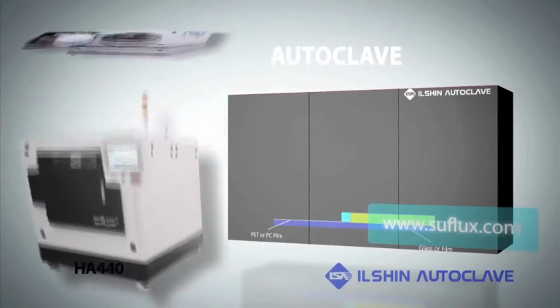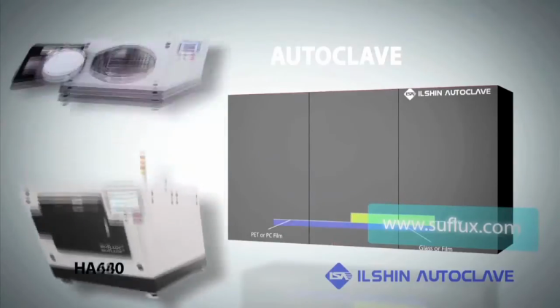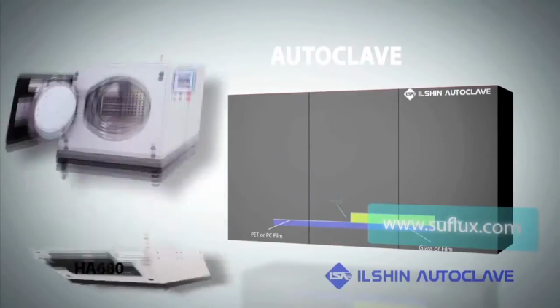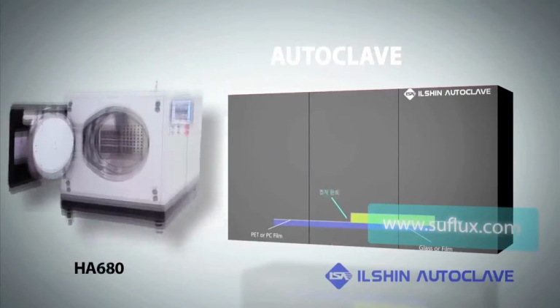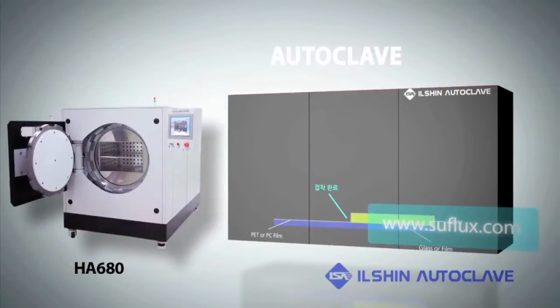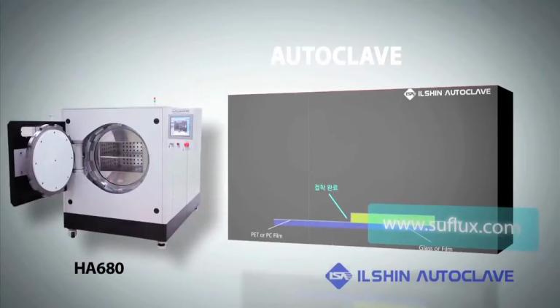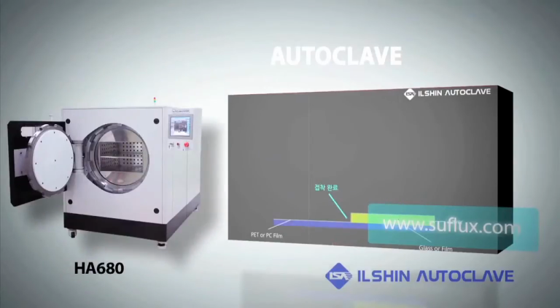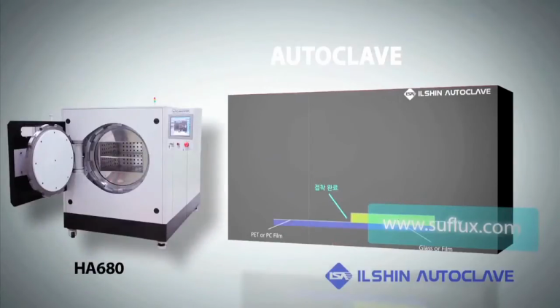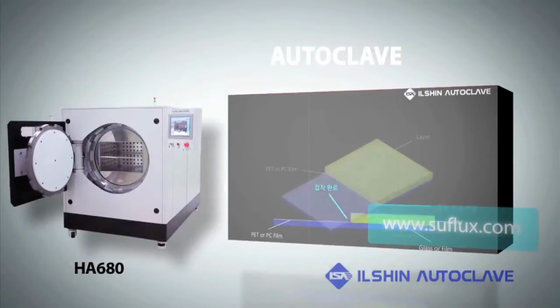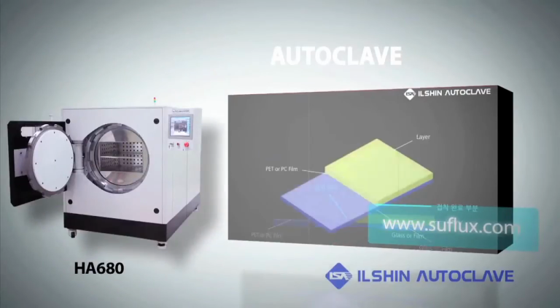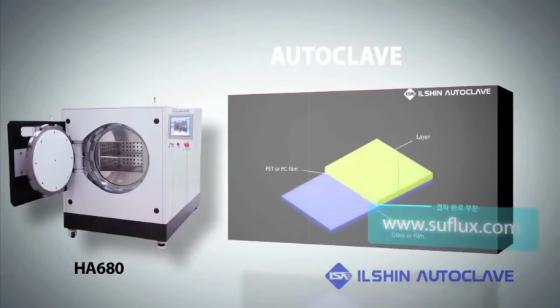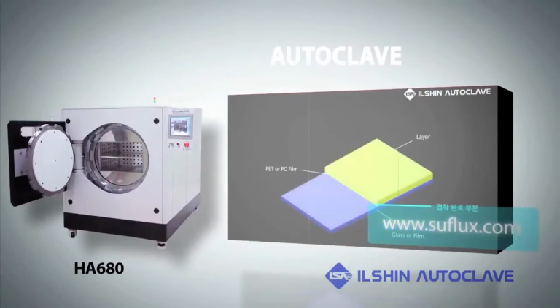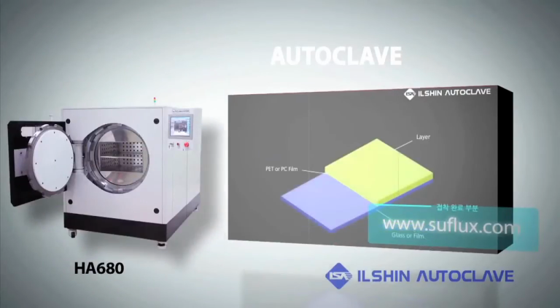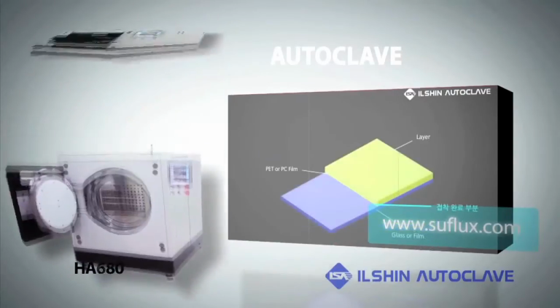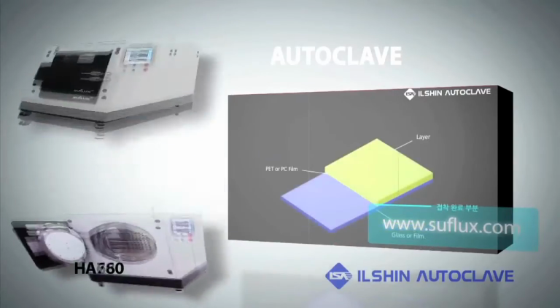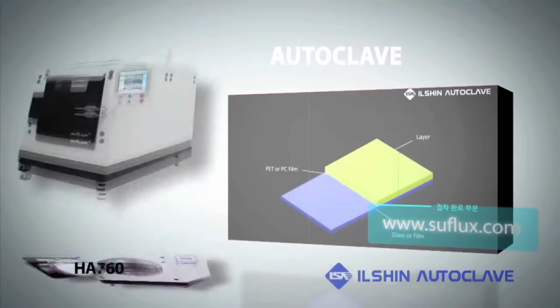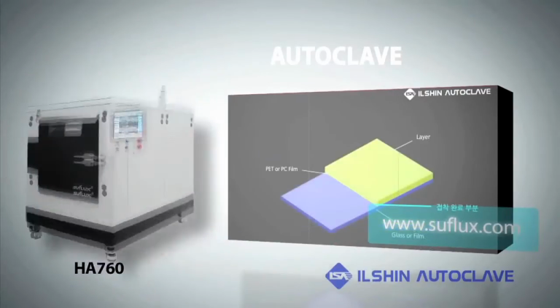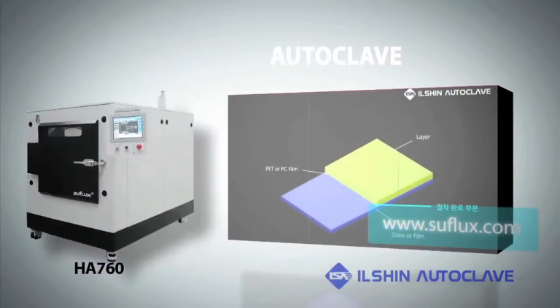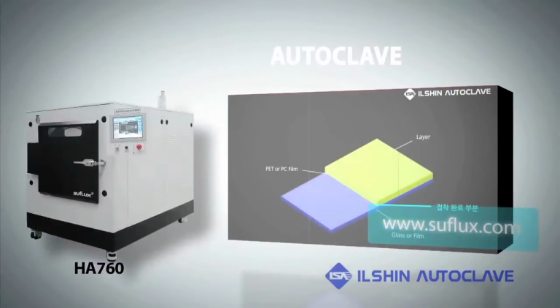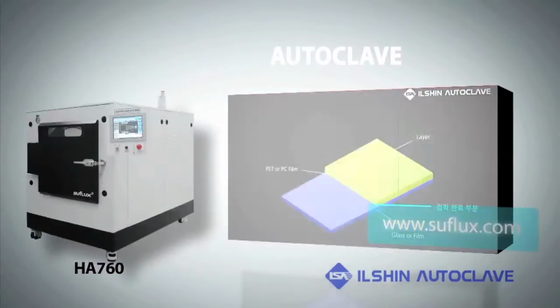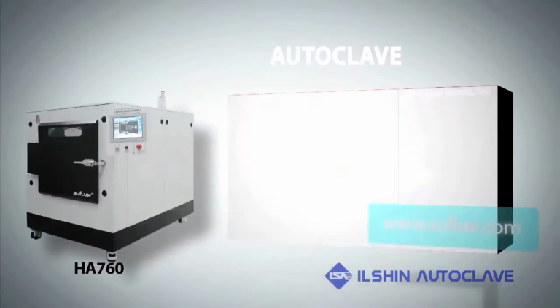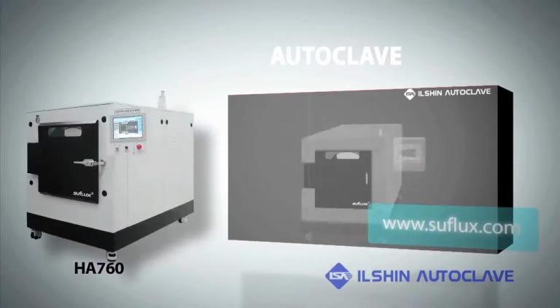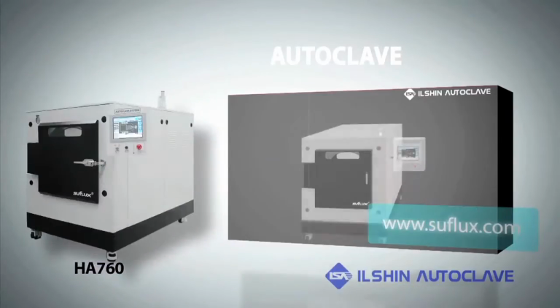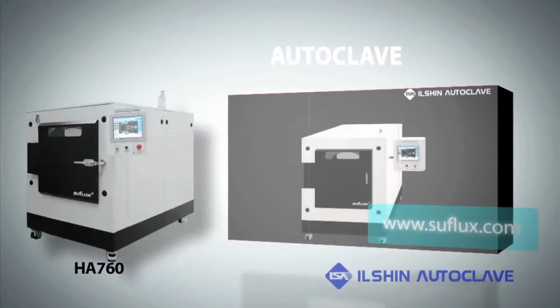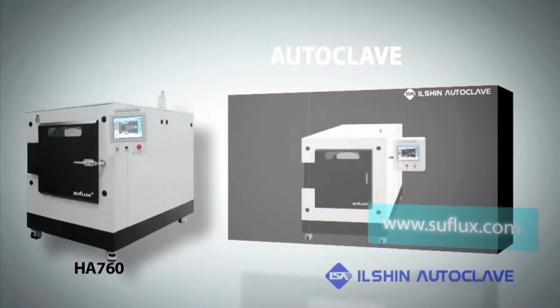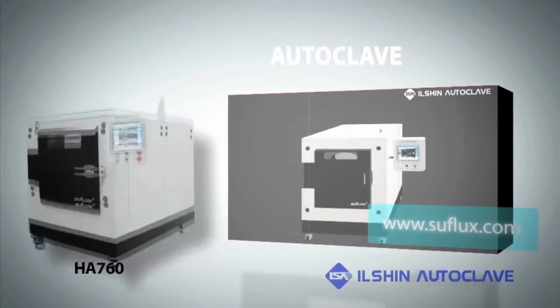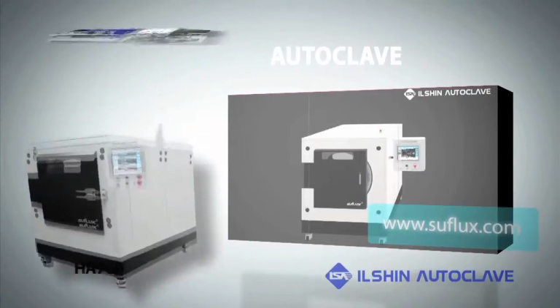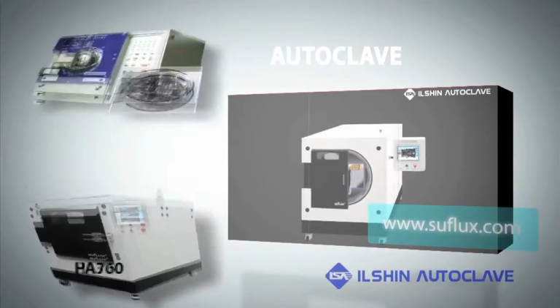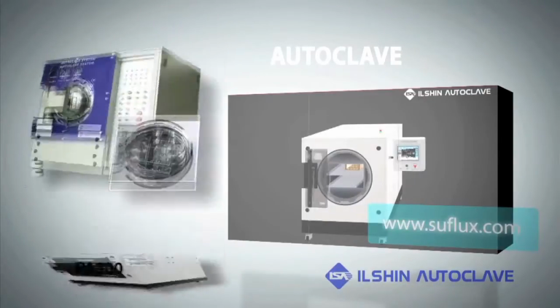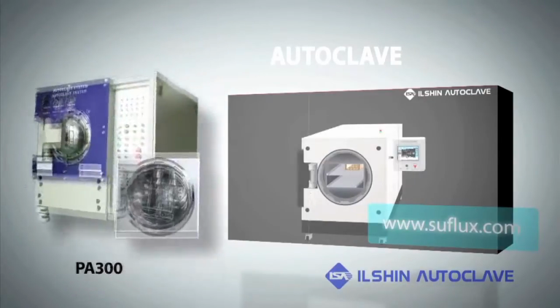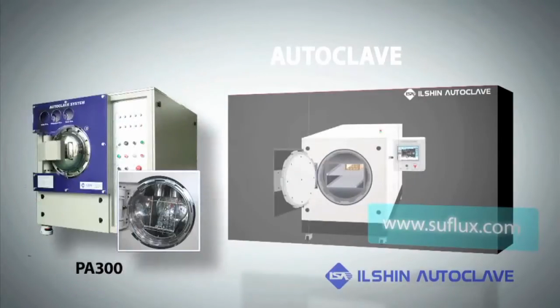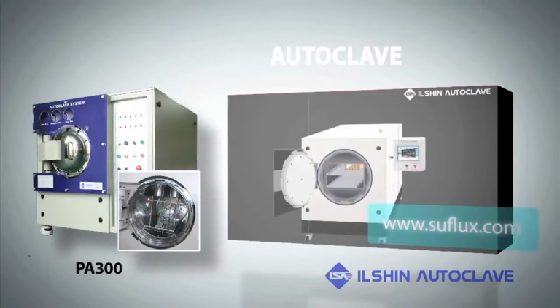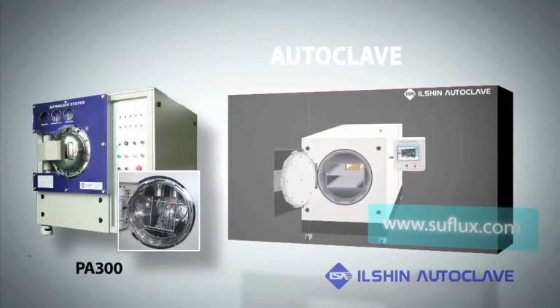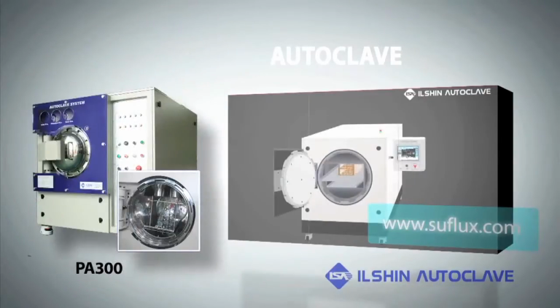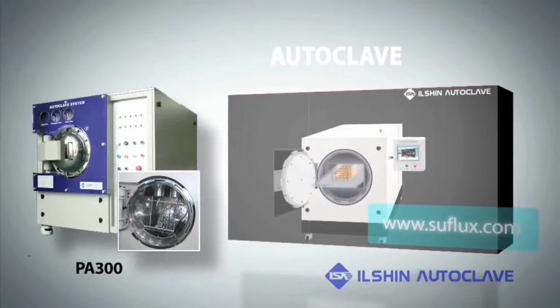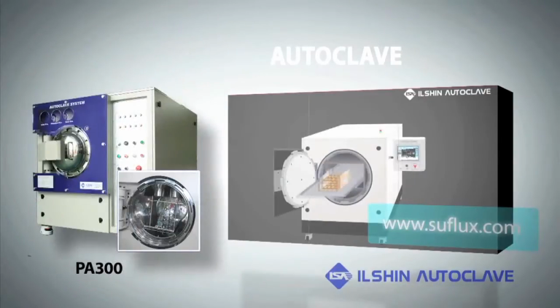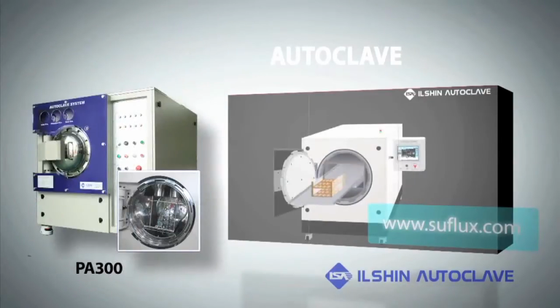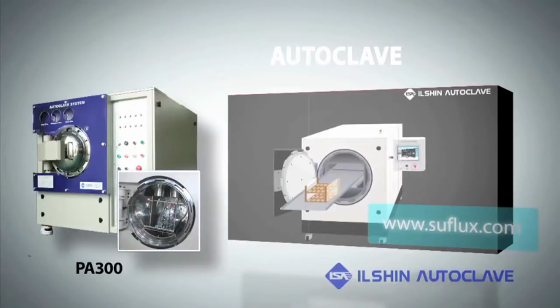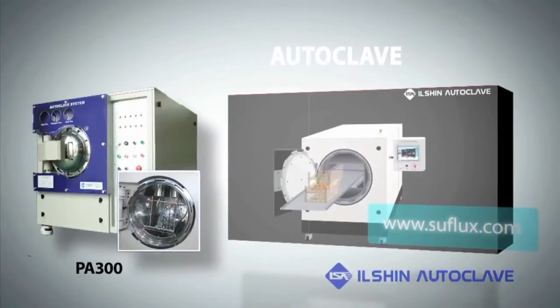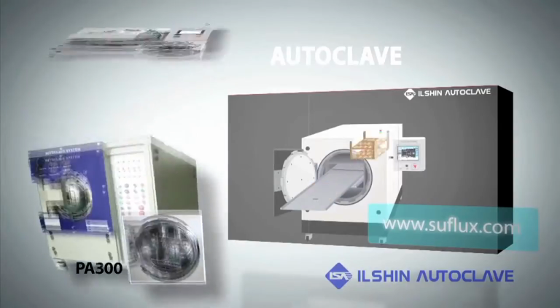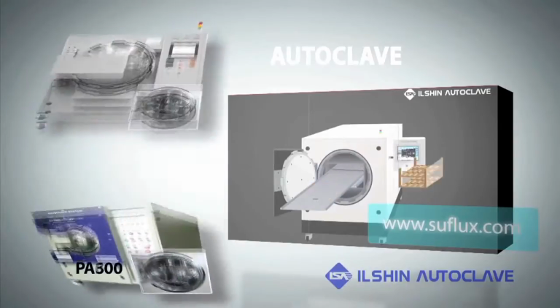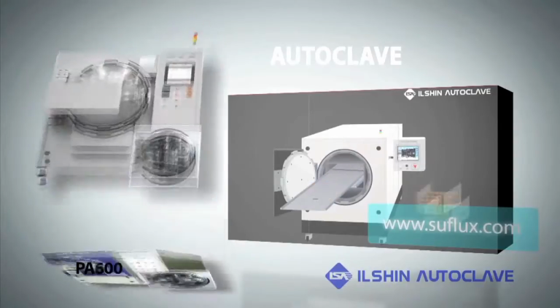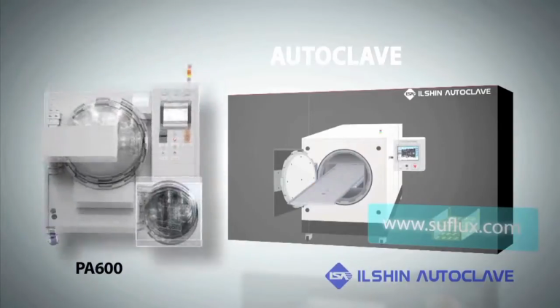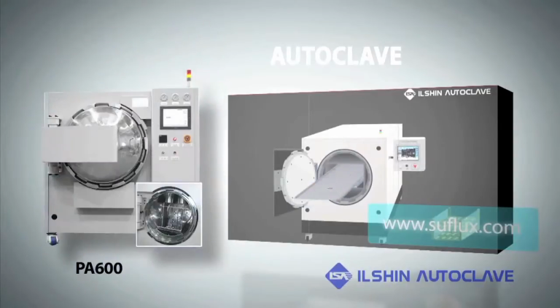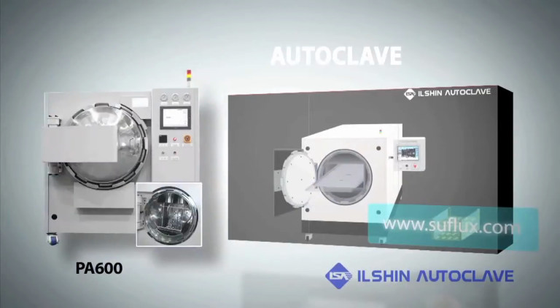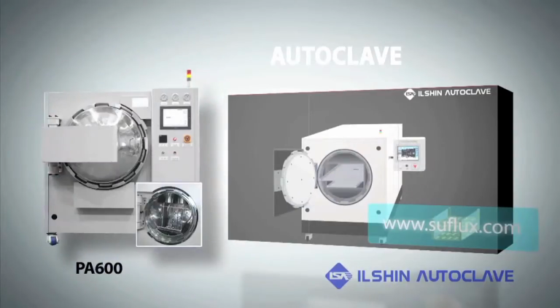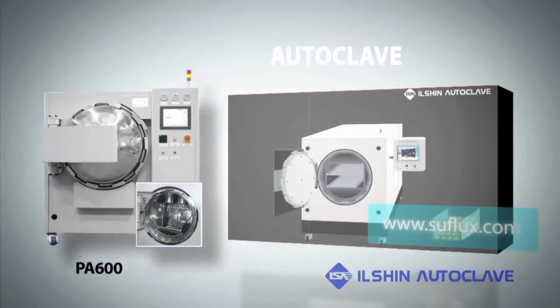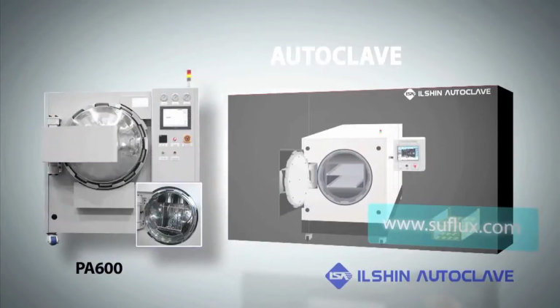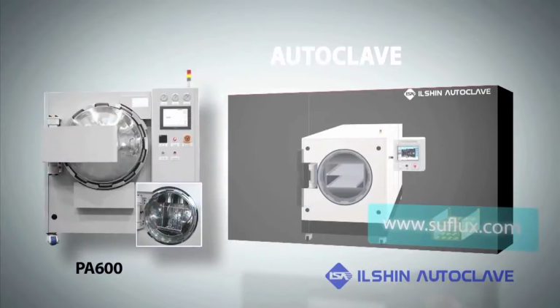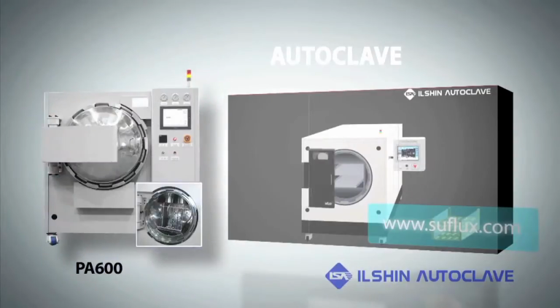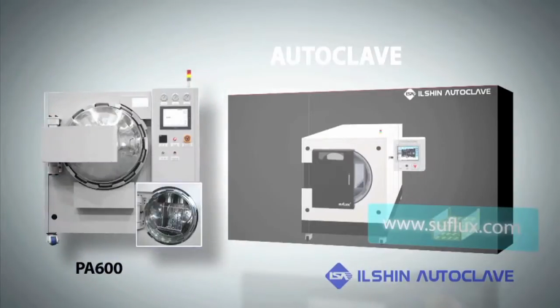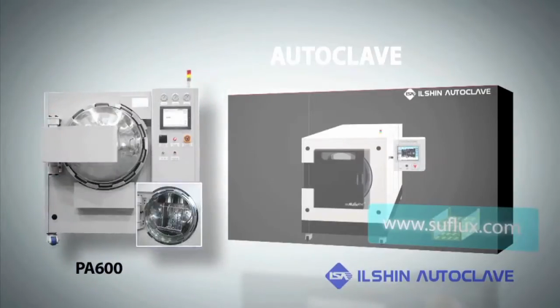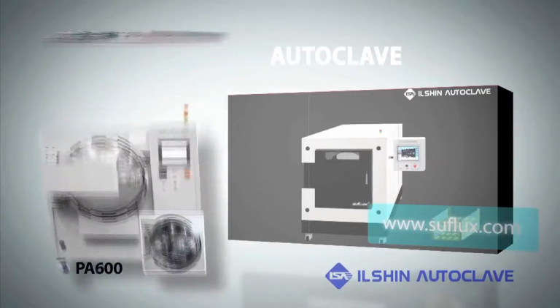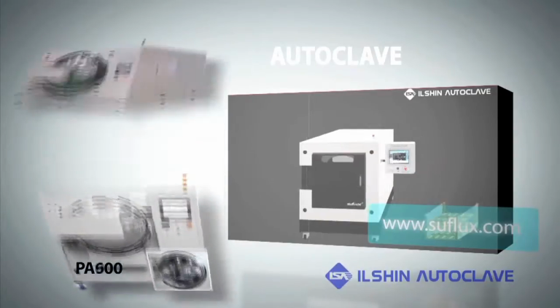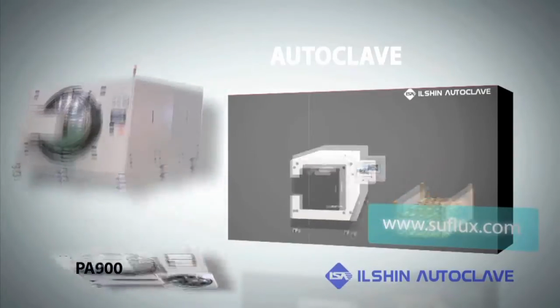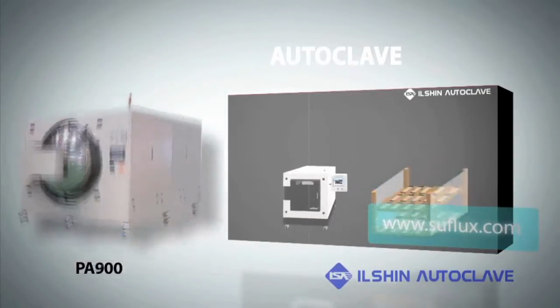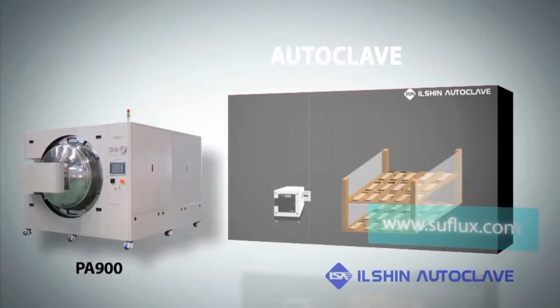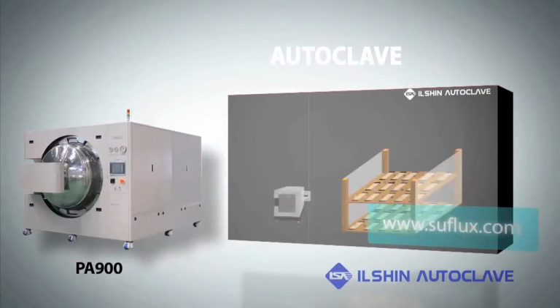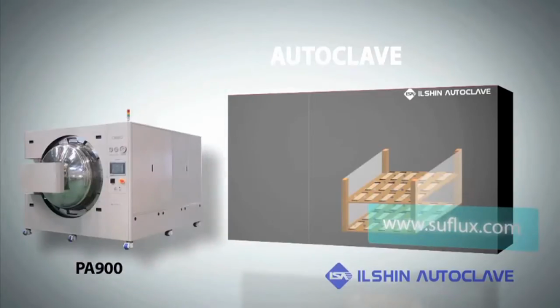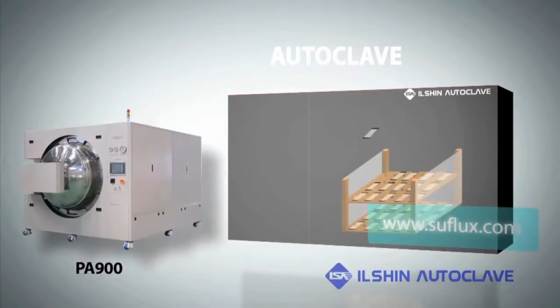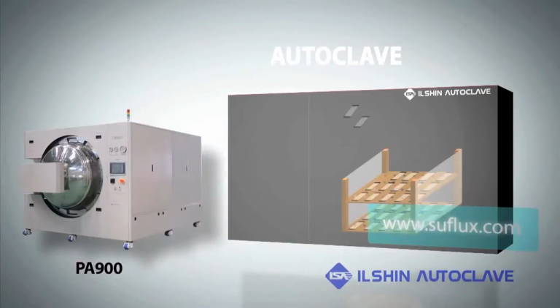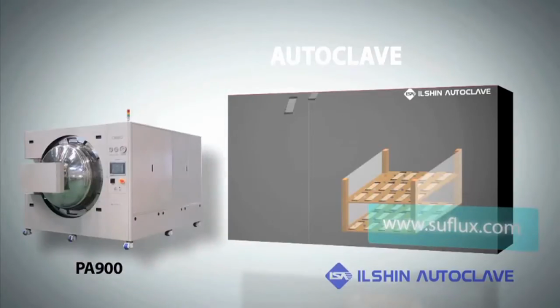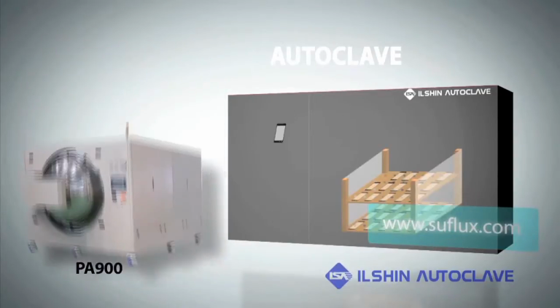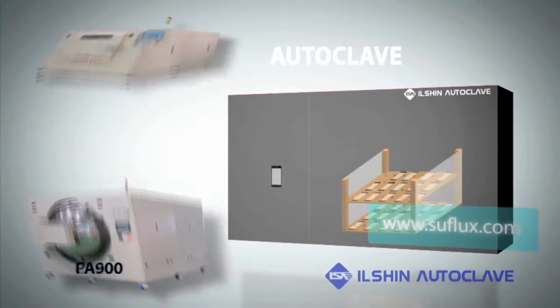The autoclave is categorized into FAA, GA, HA, PA, and CA series, depending on the different uses.